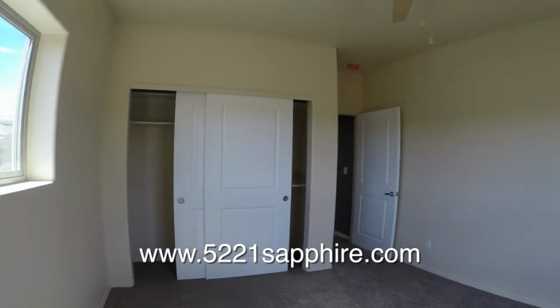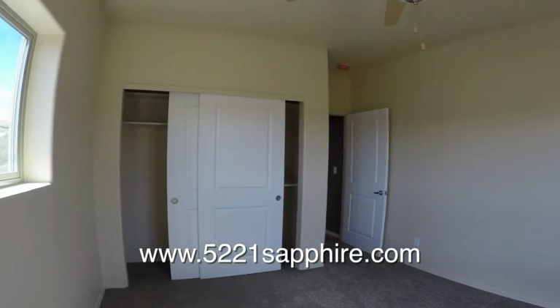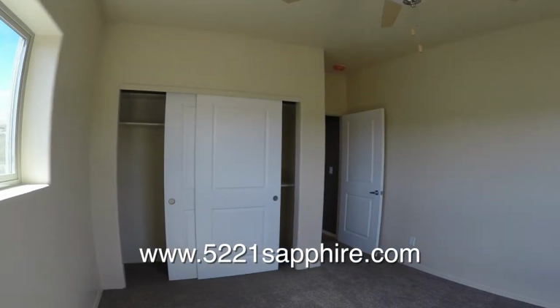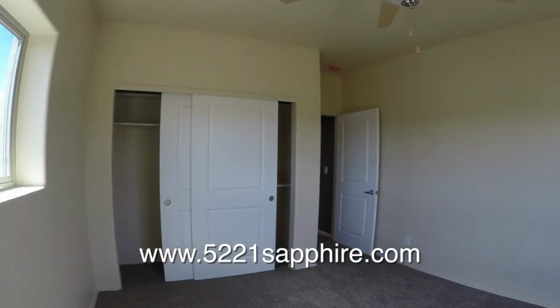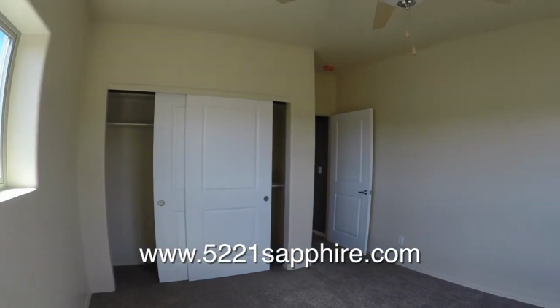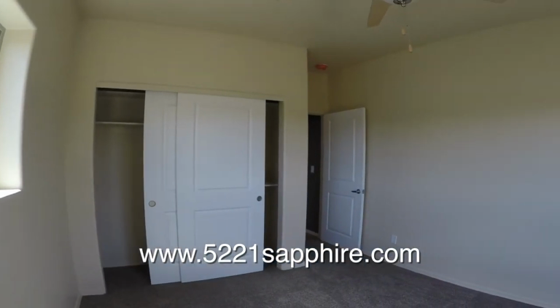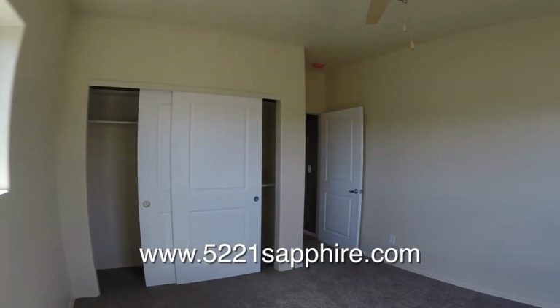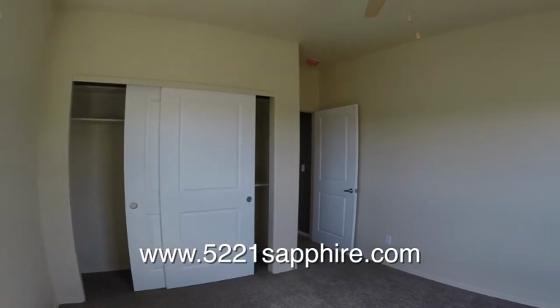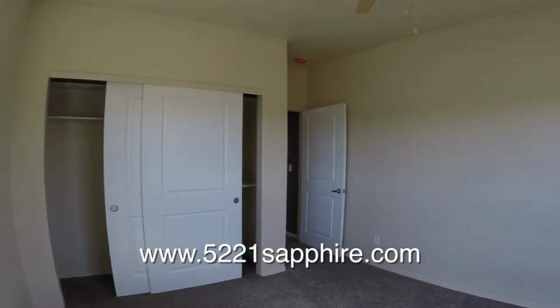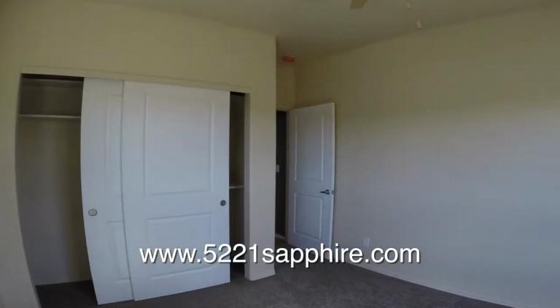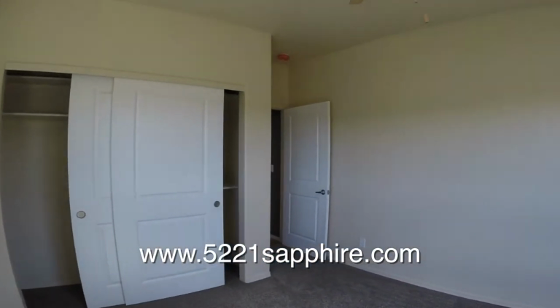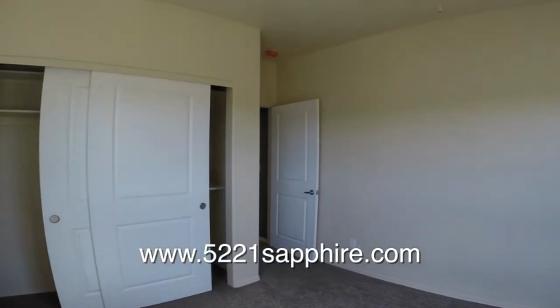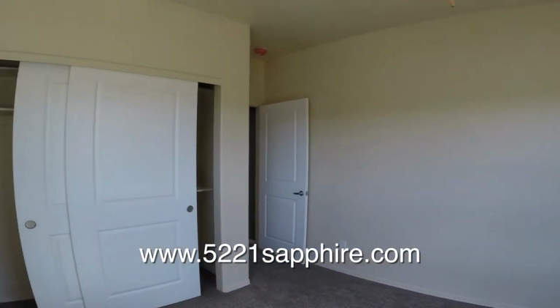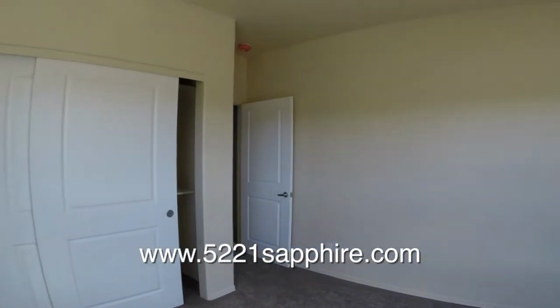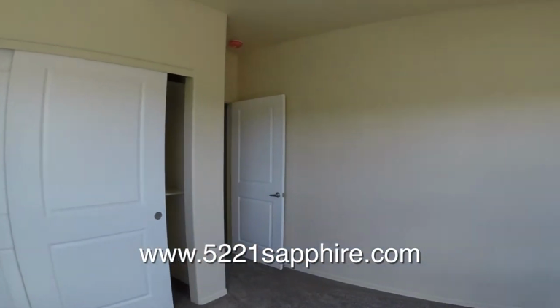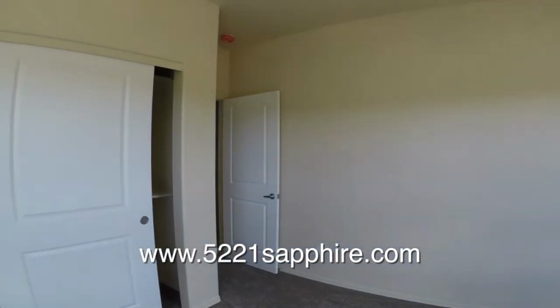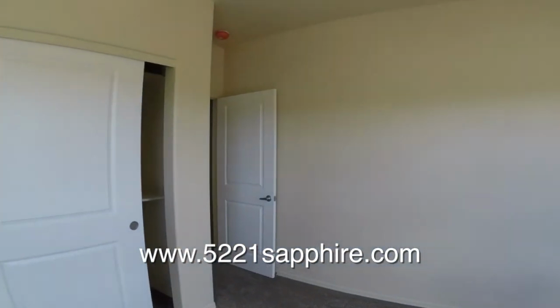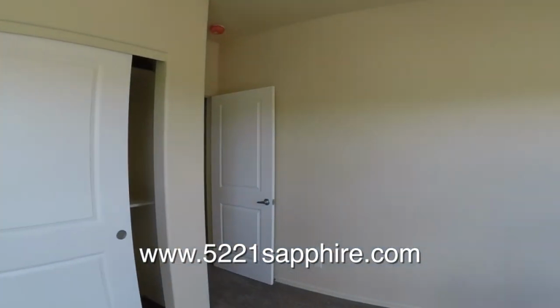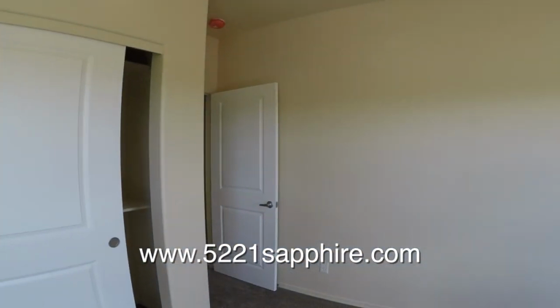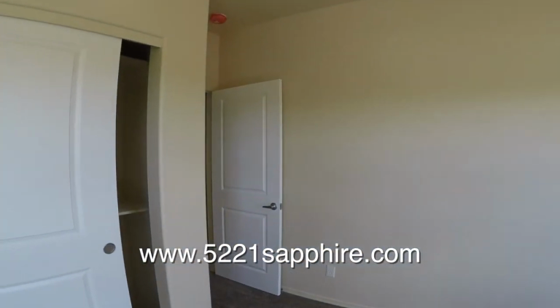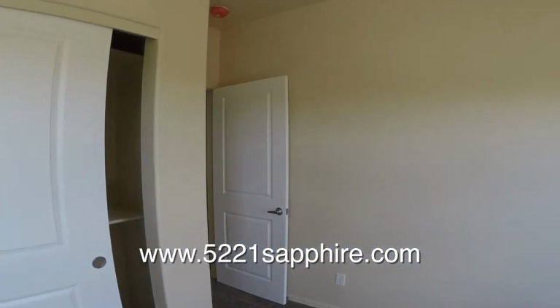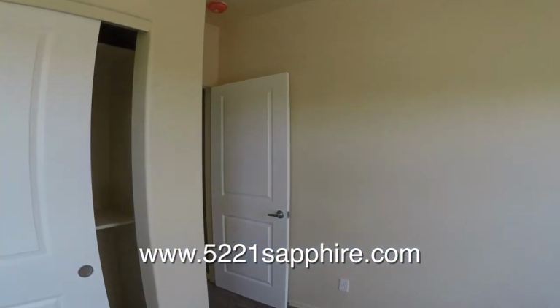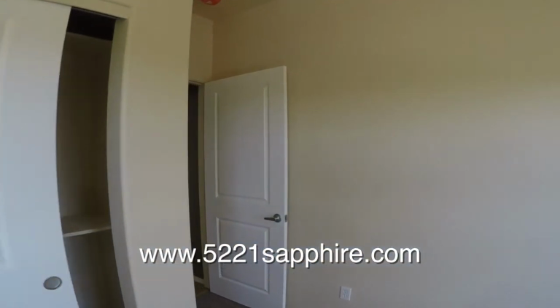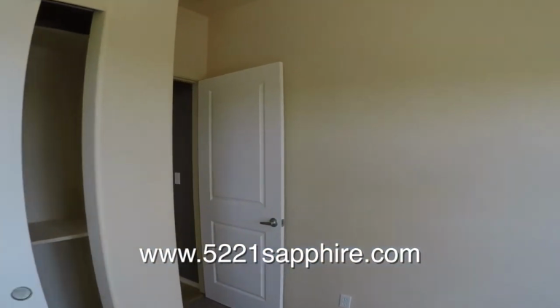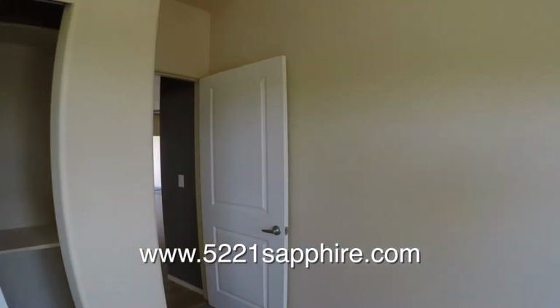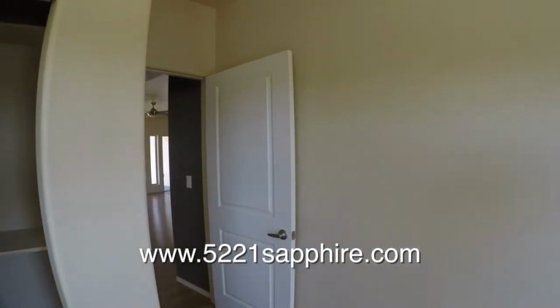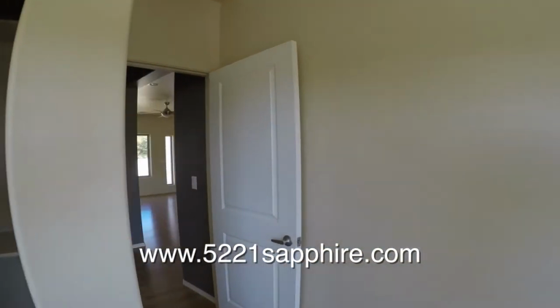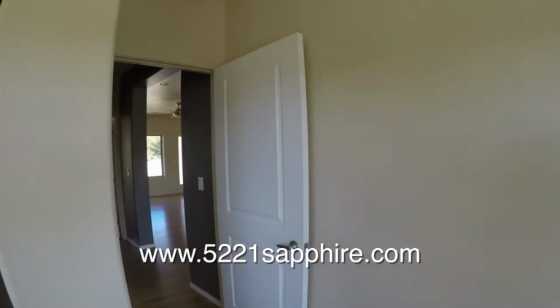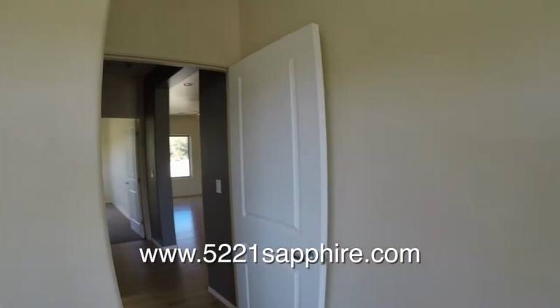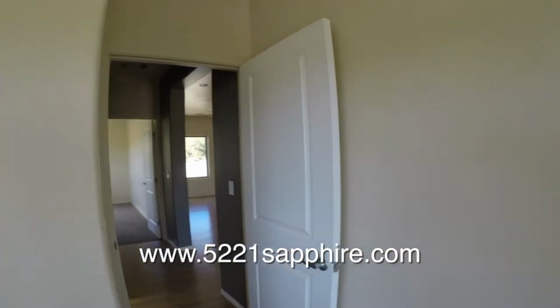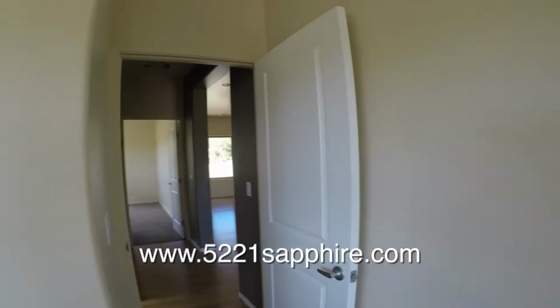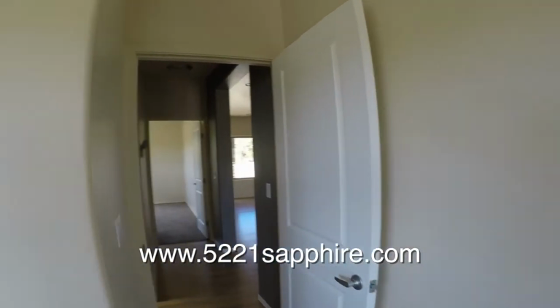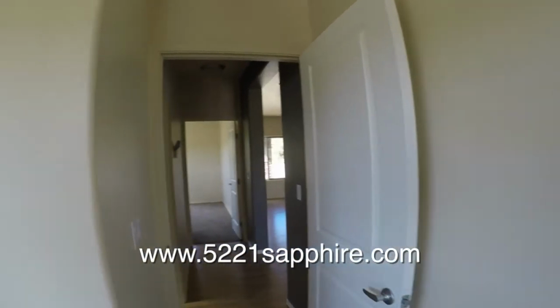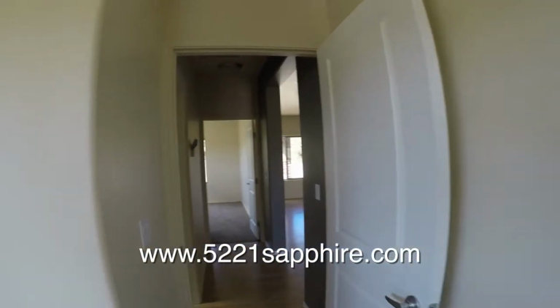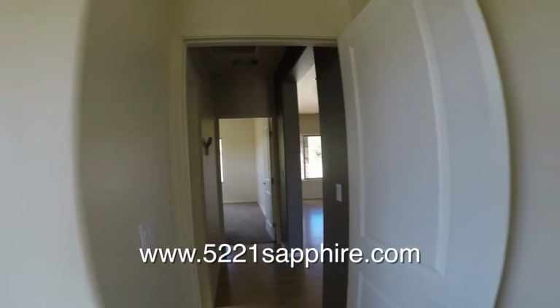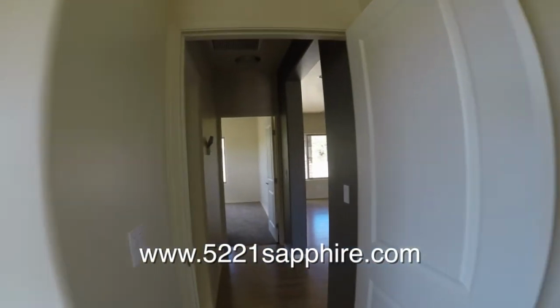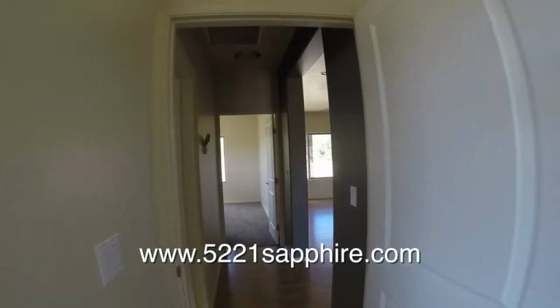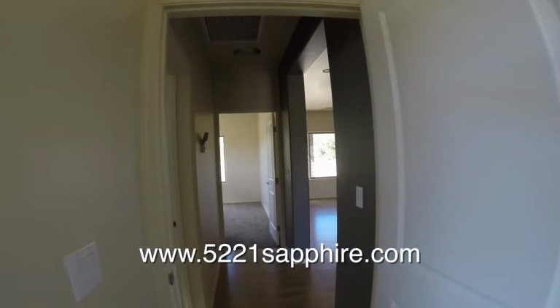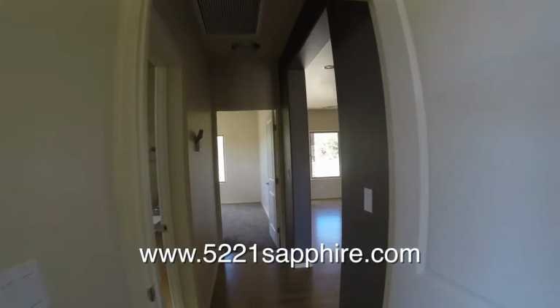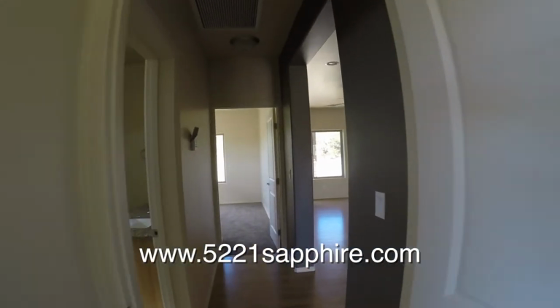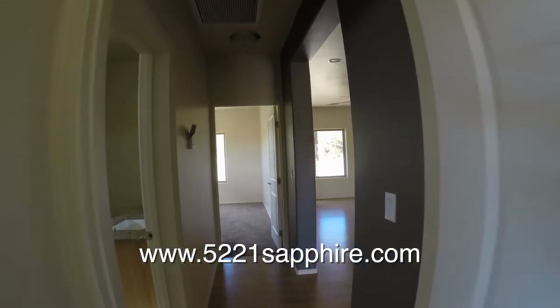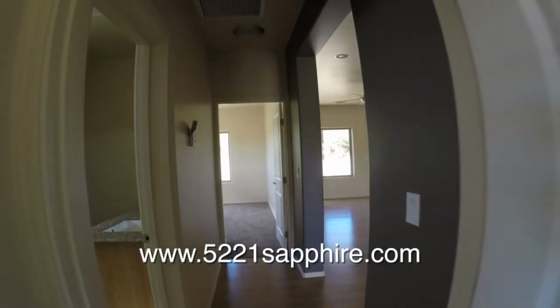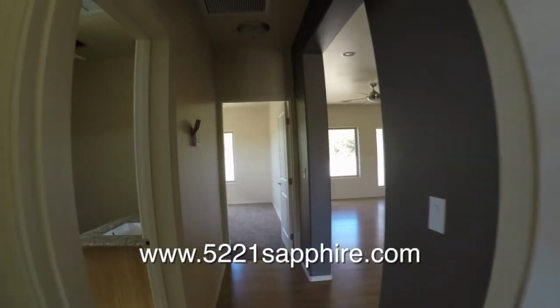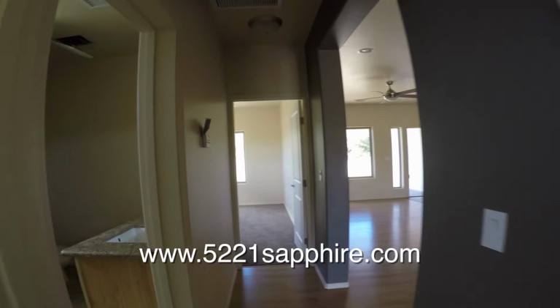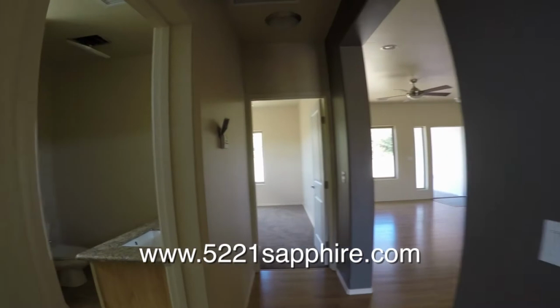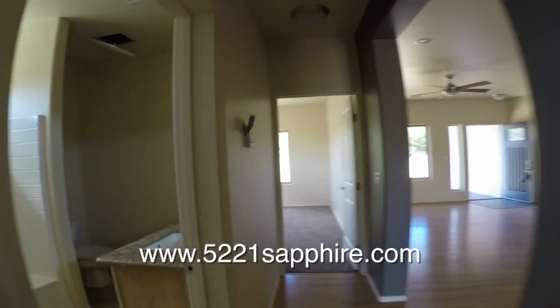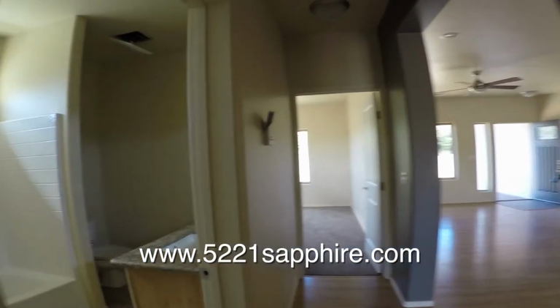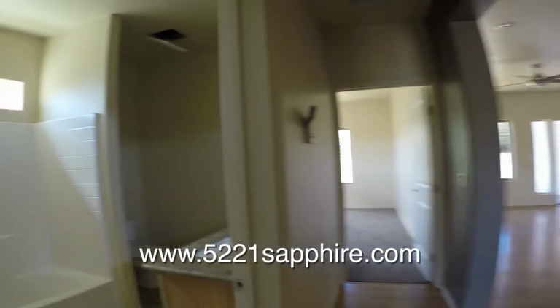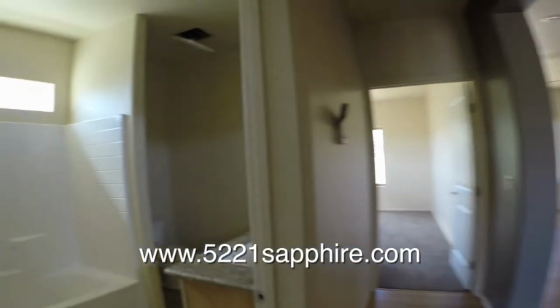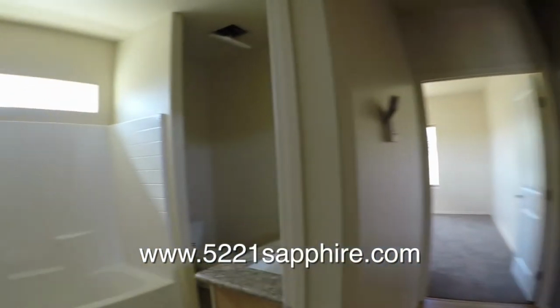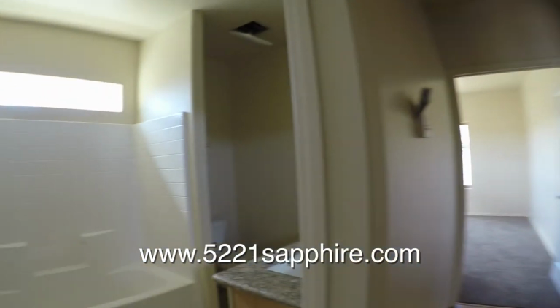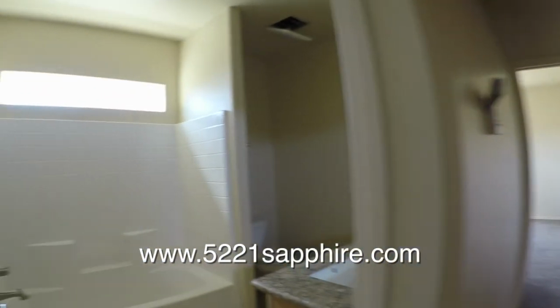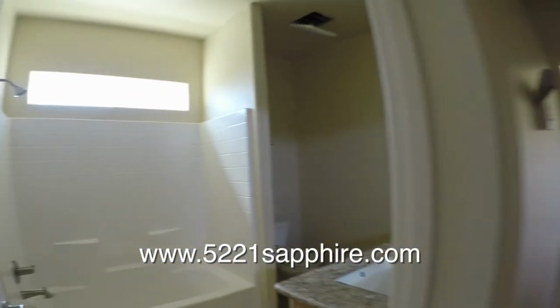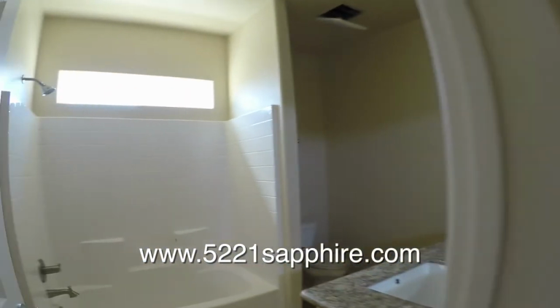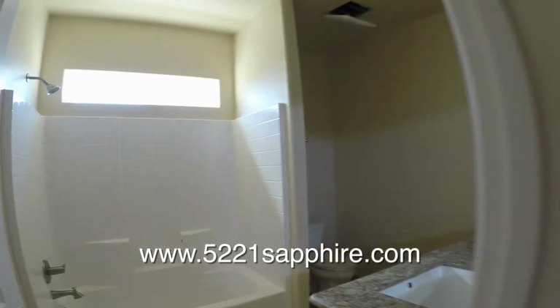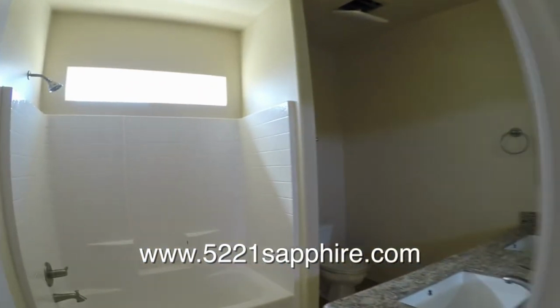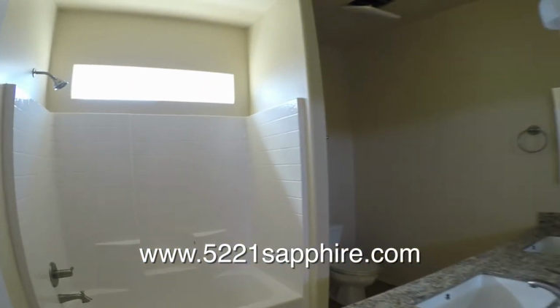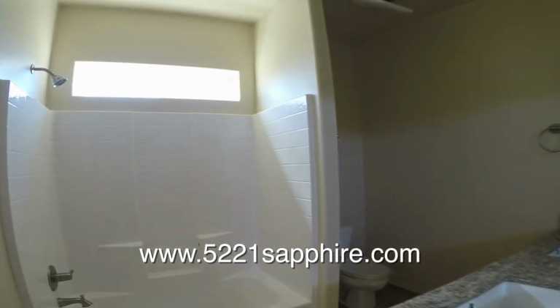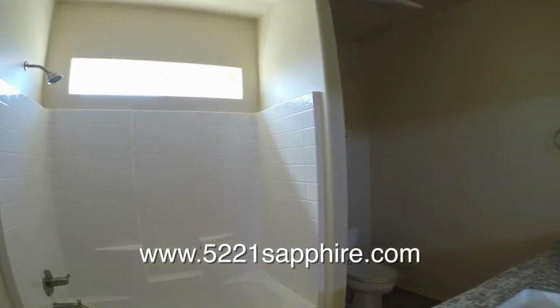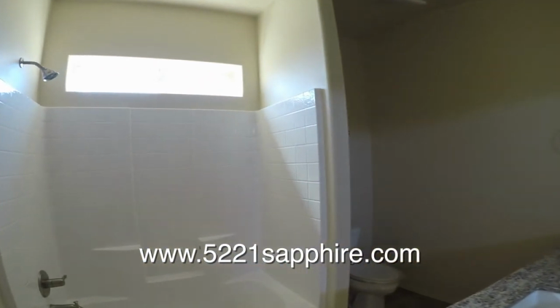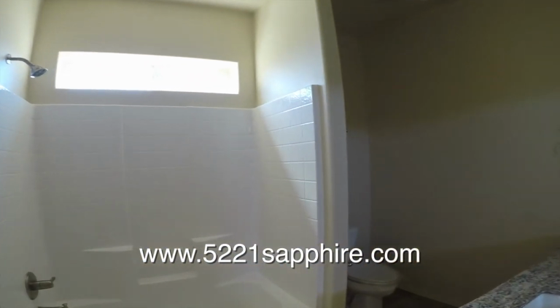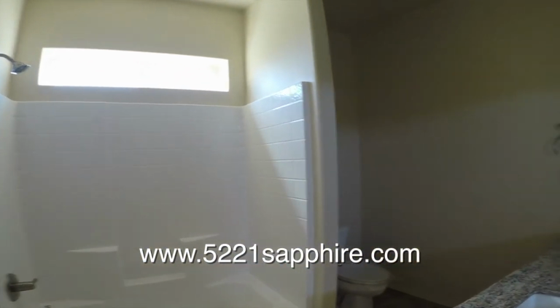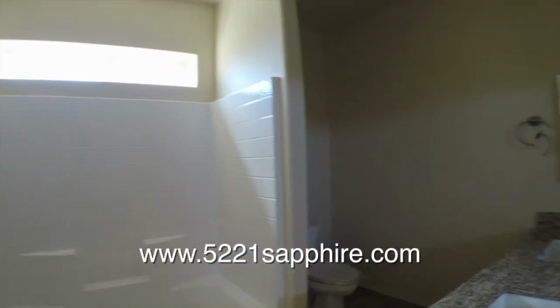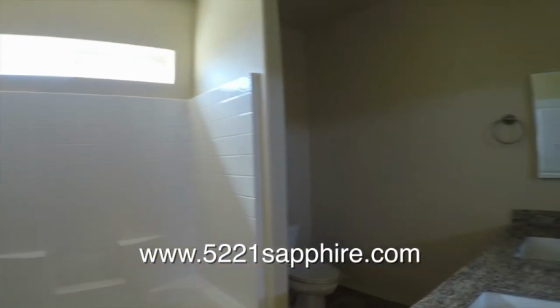Let's go look in the first bathroom. It's got a shower tub and two undermount sinks in the vanity.